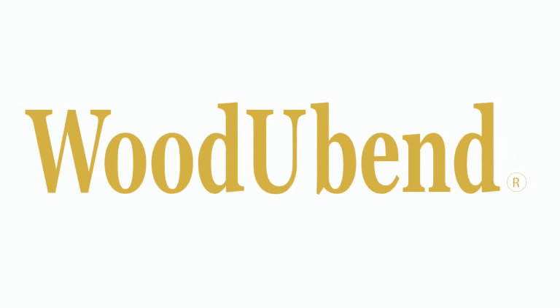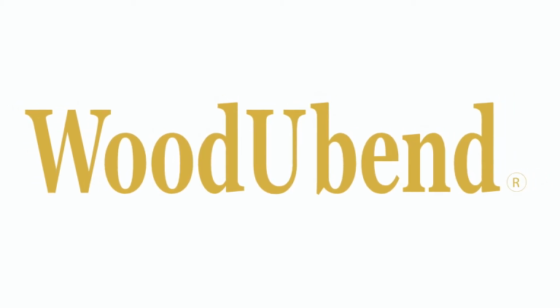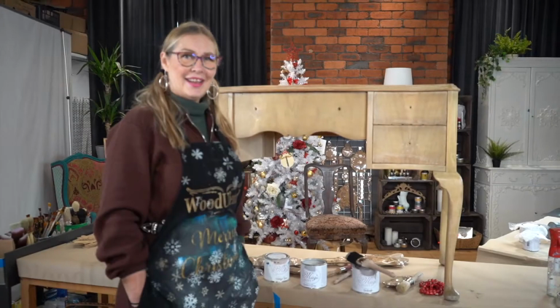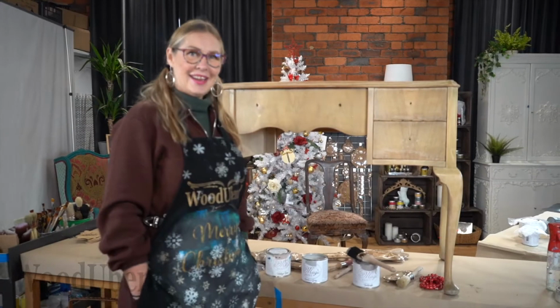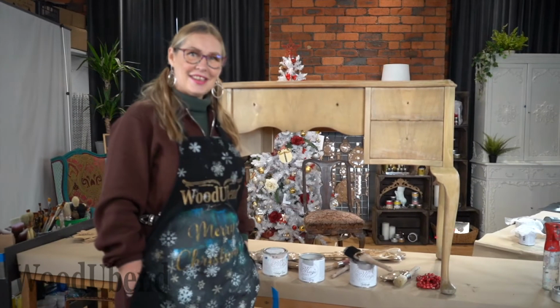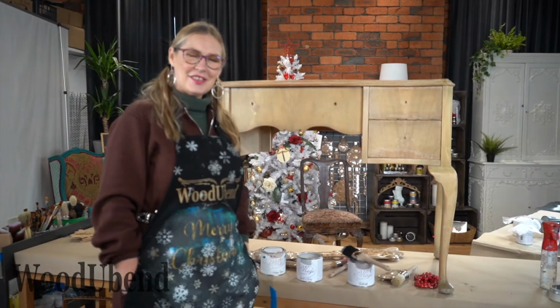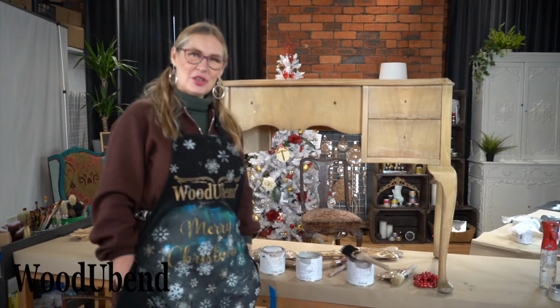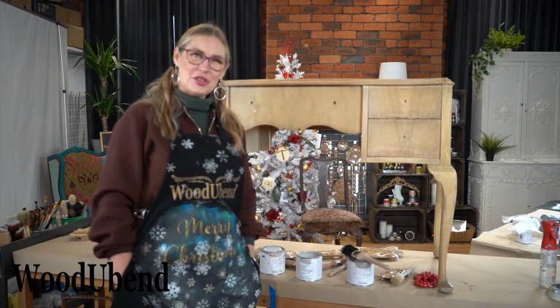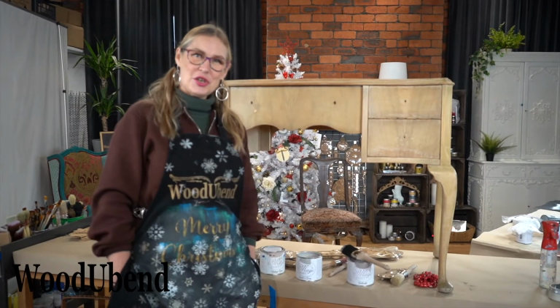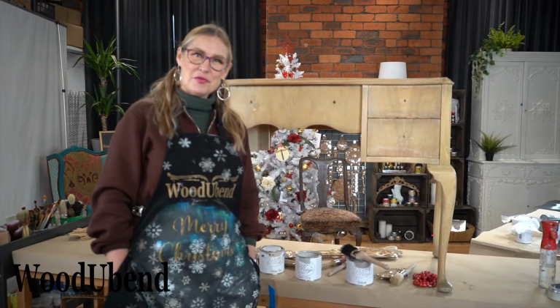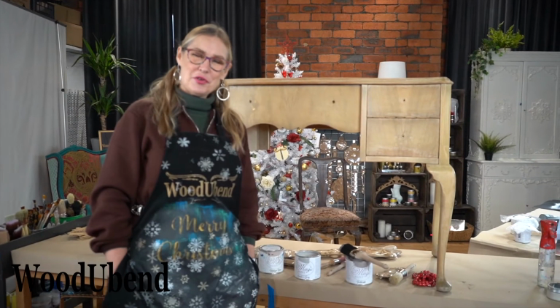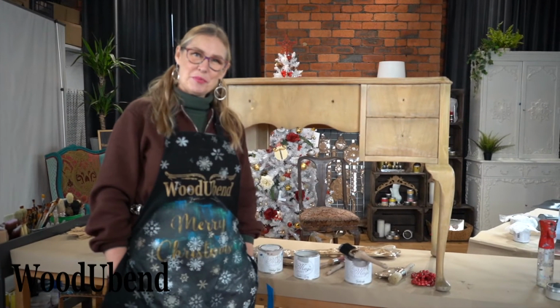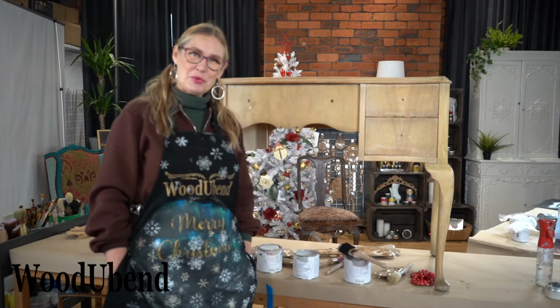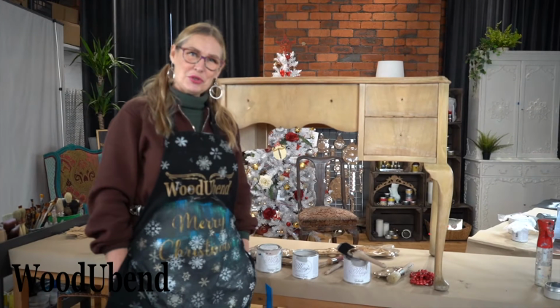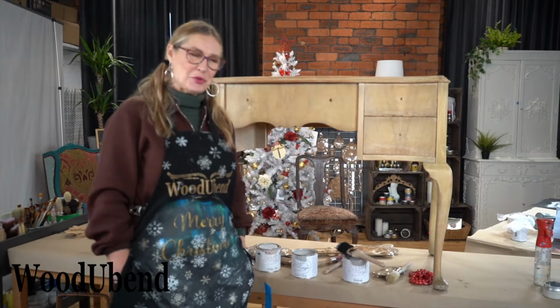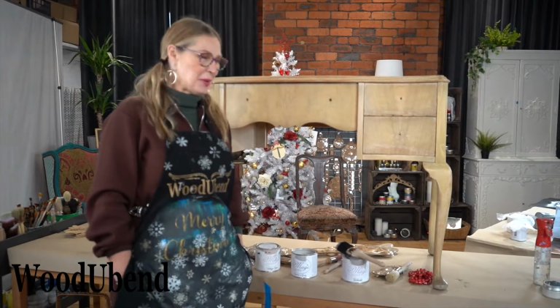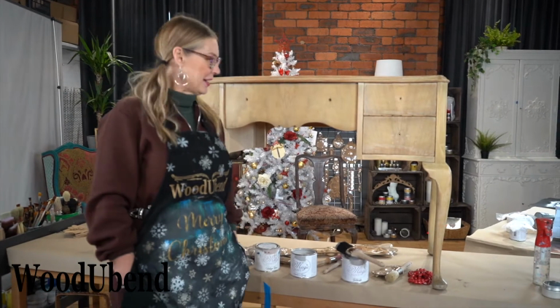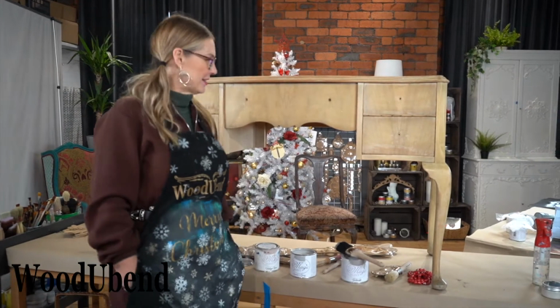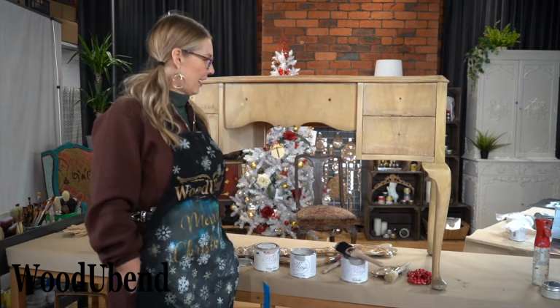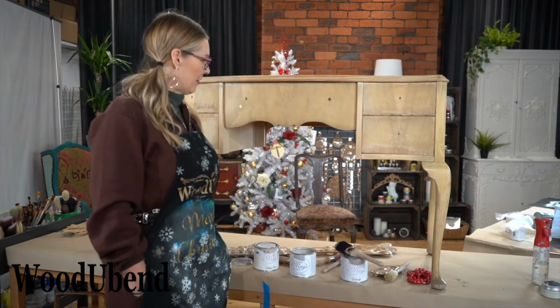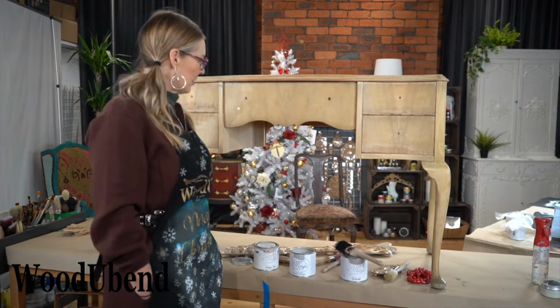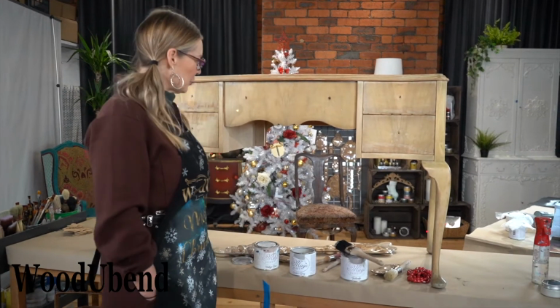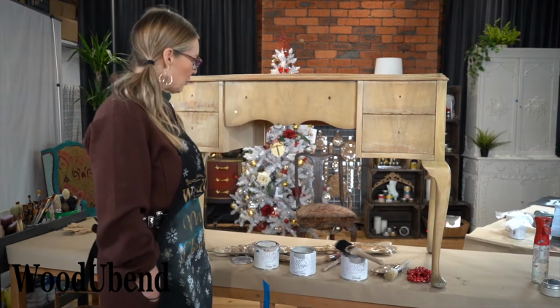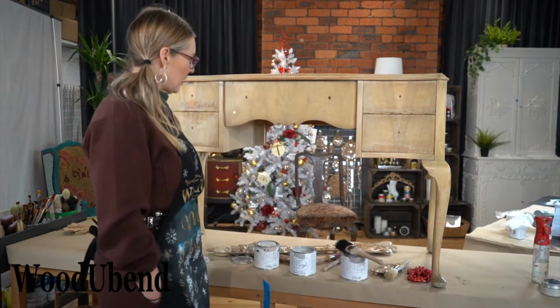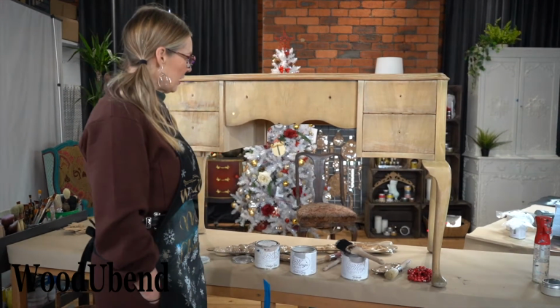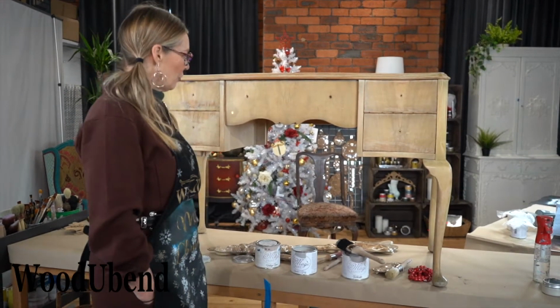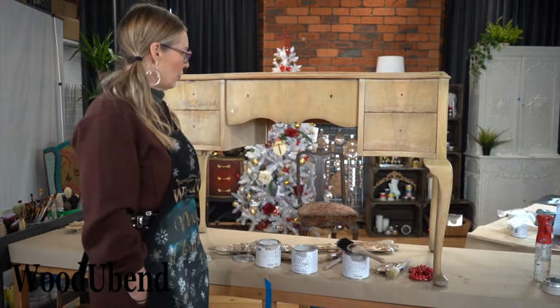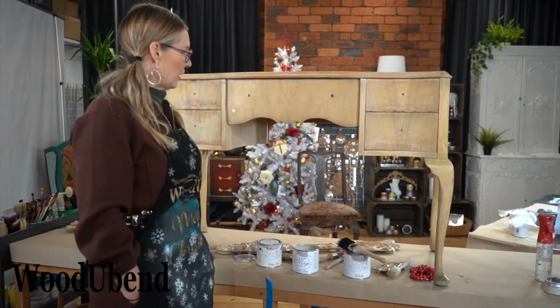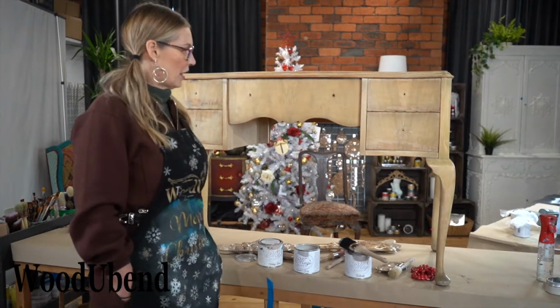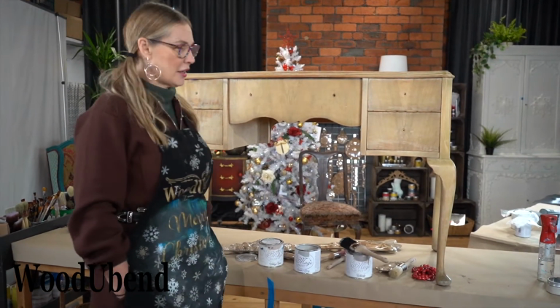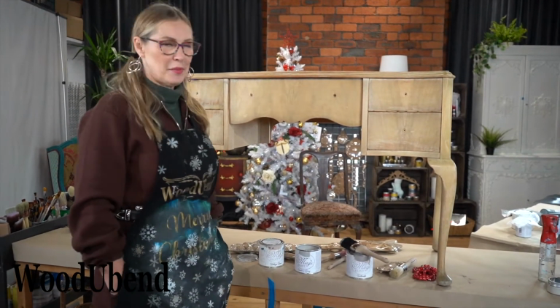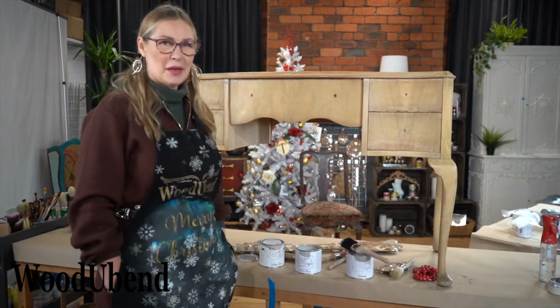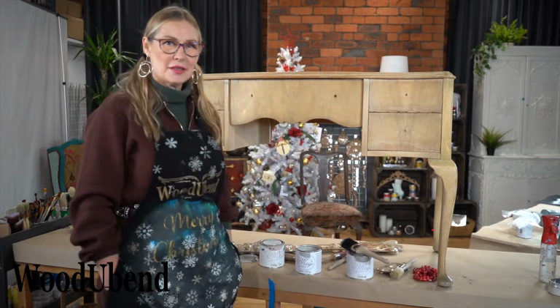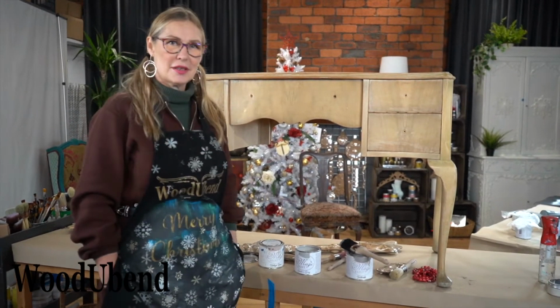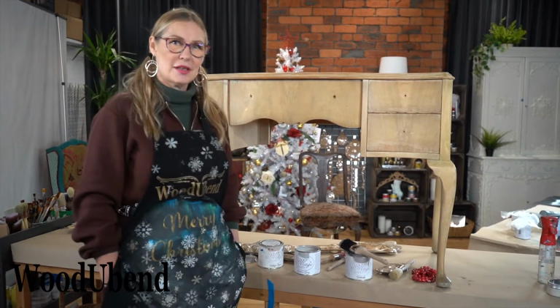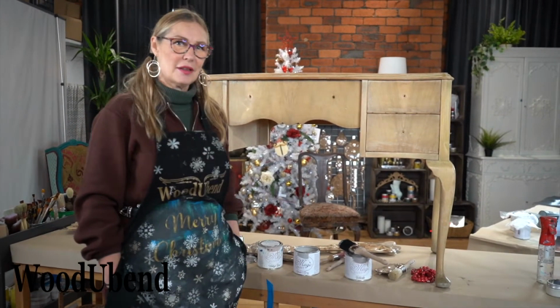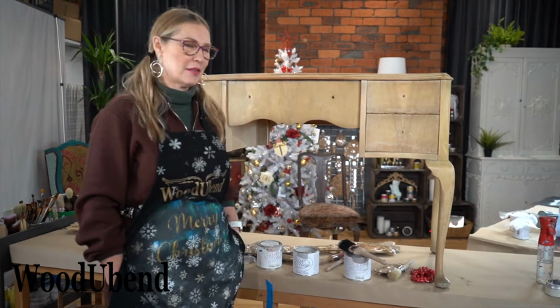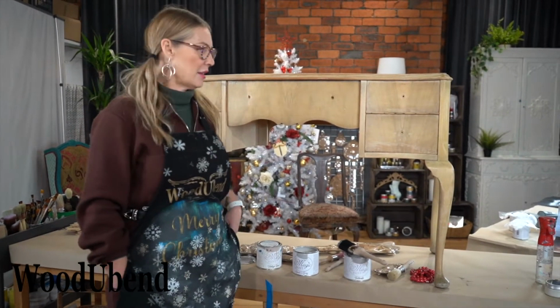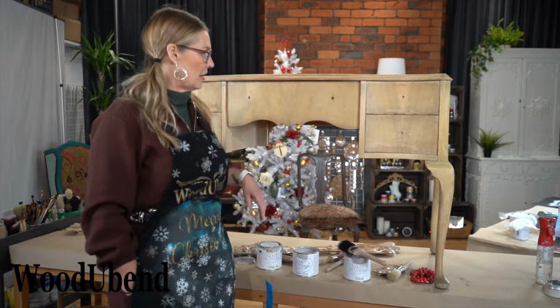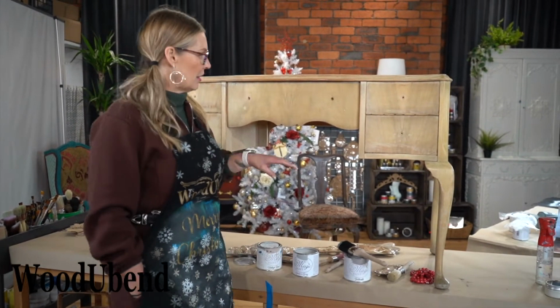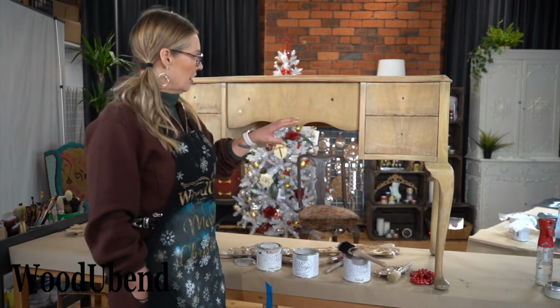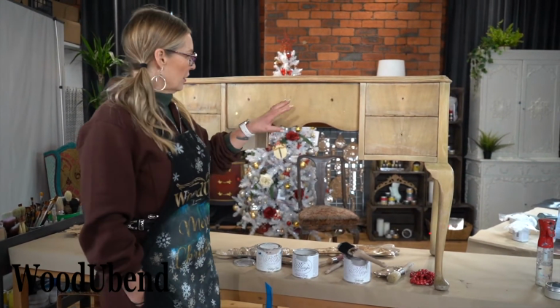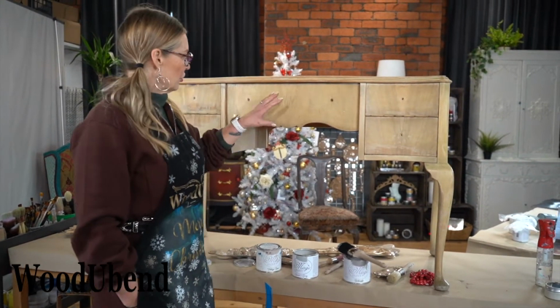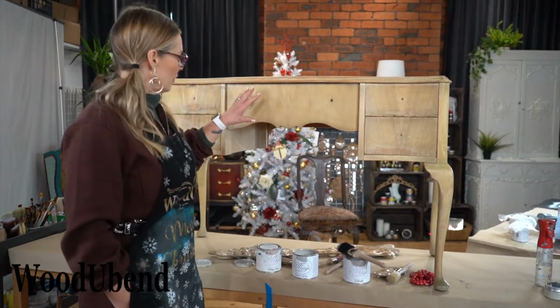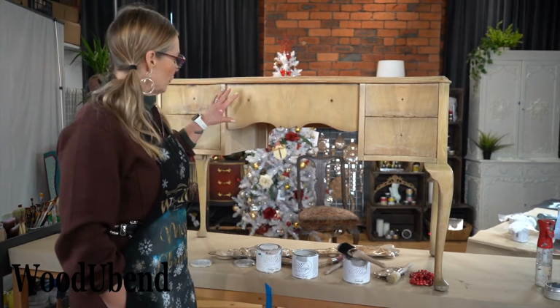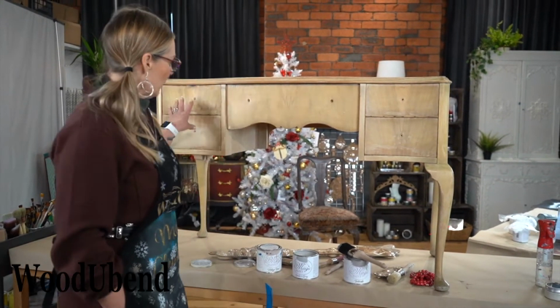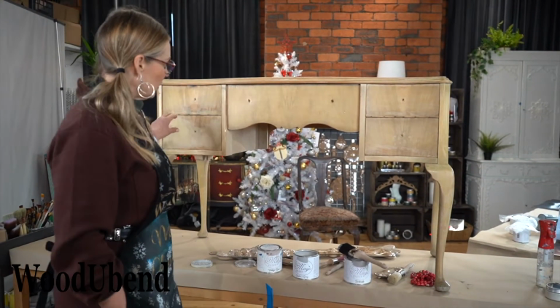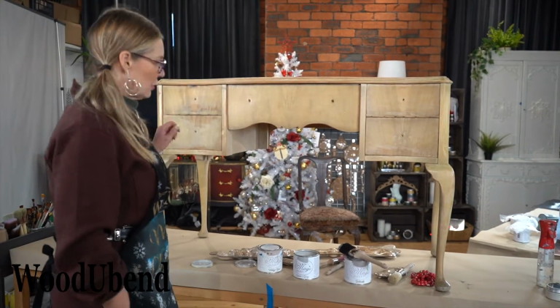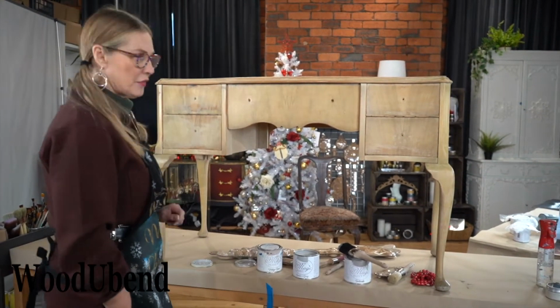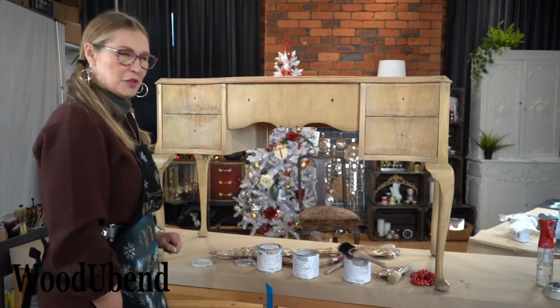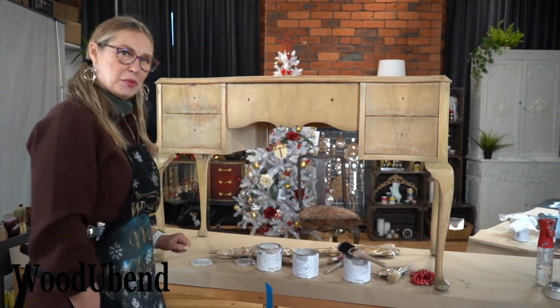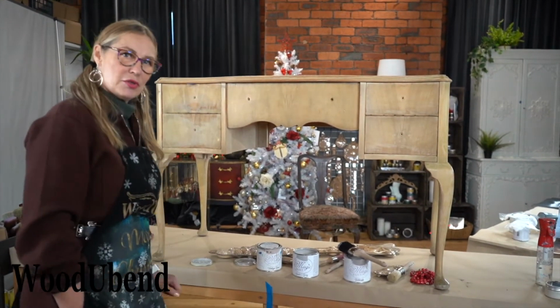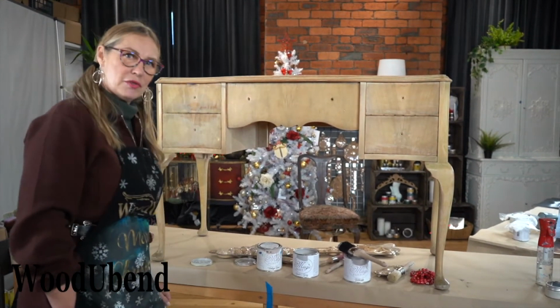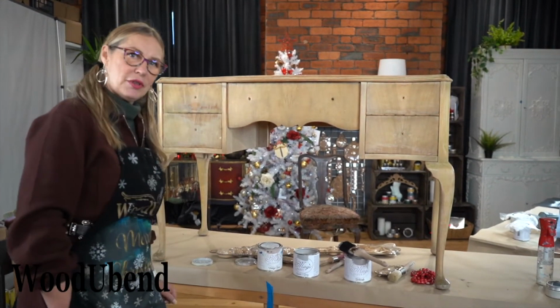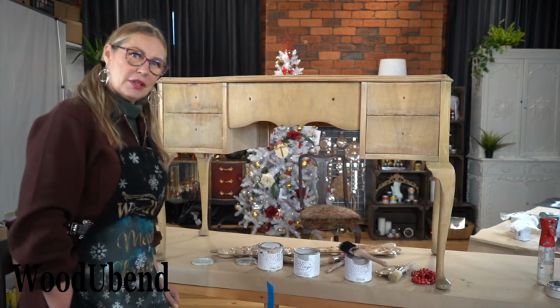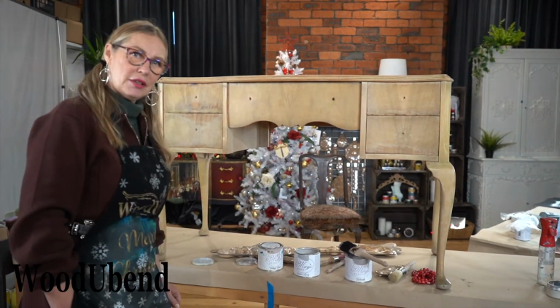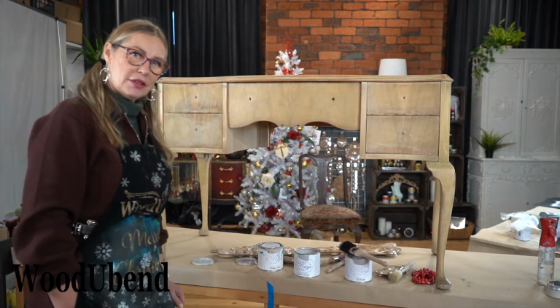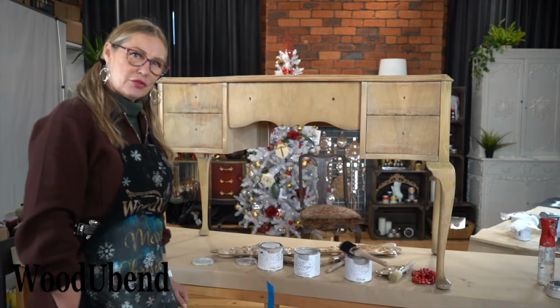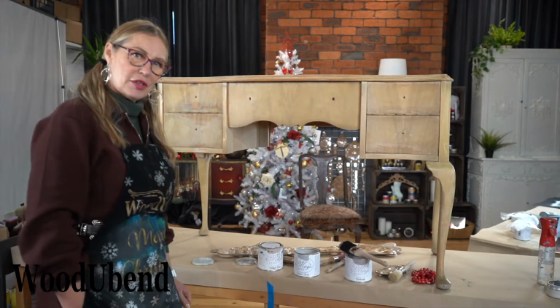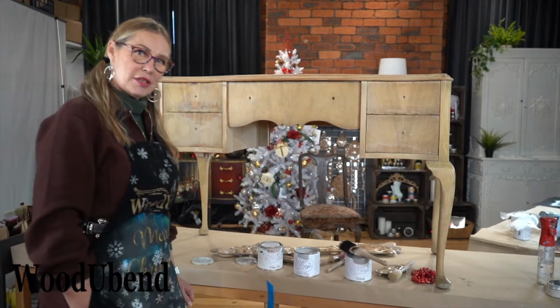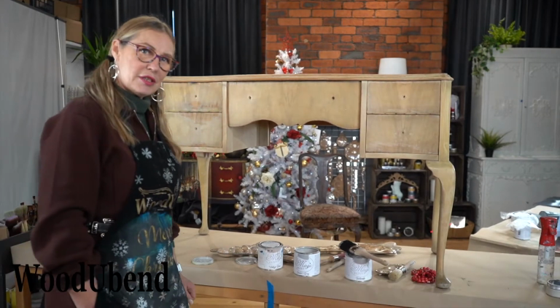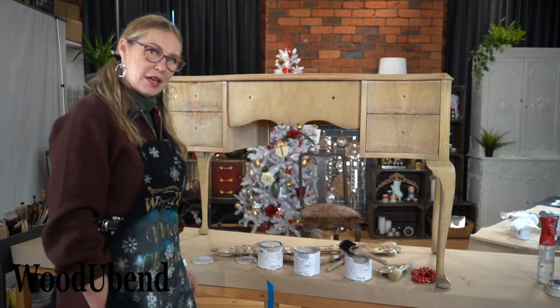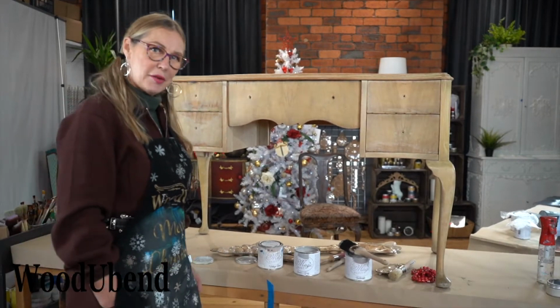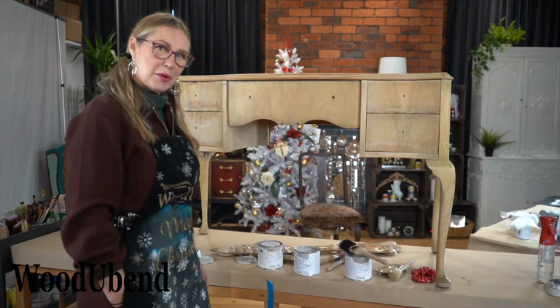Hi, it's Solly Jo from WoodUbend, and this week we are commencing the transformation of this beautiful little dressing table.